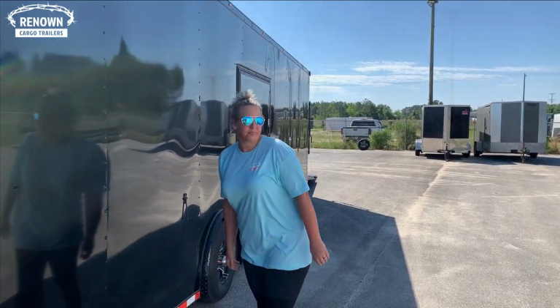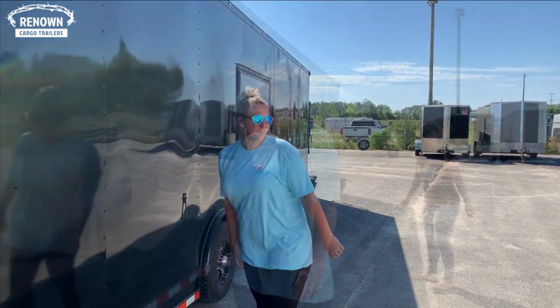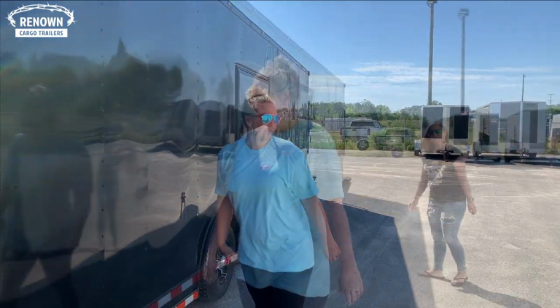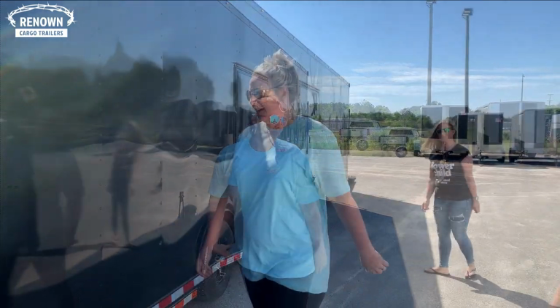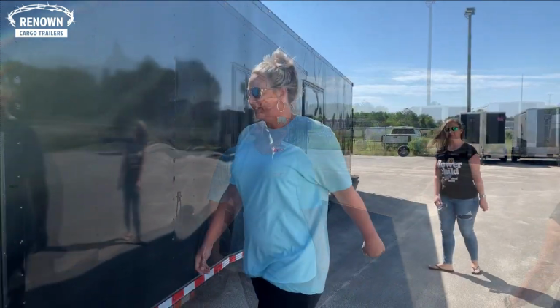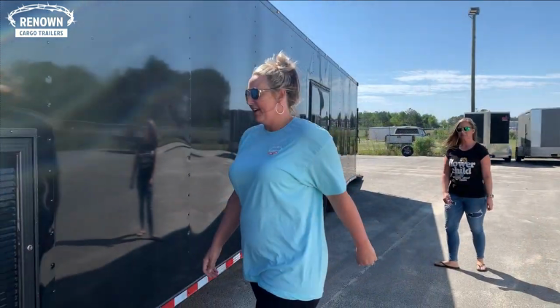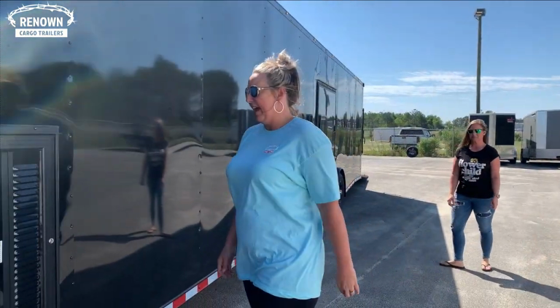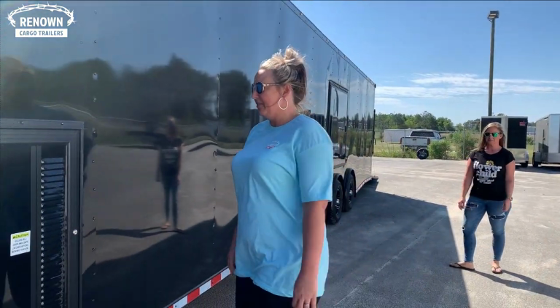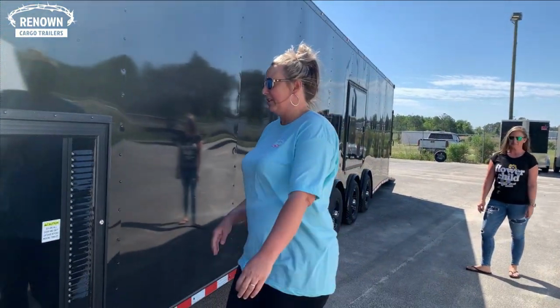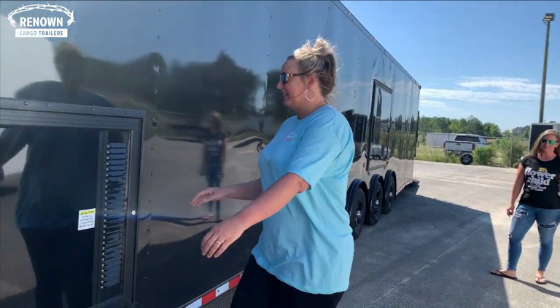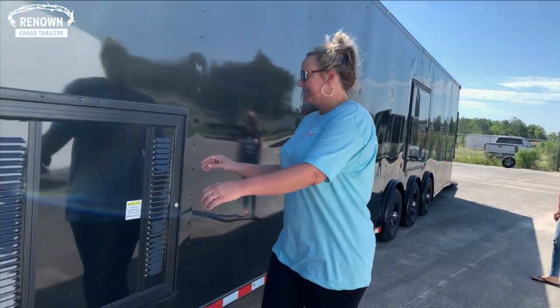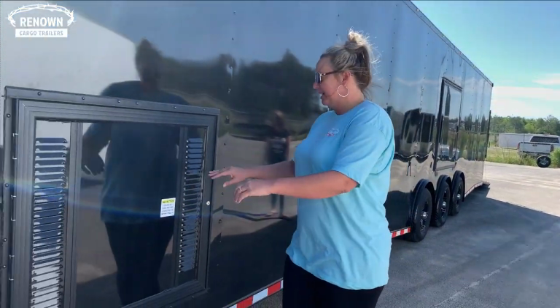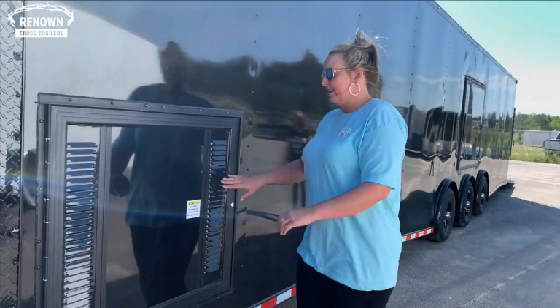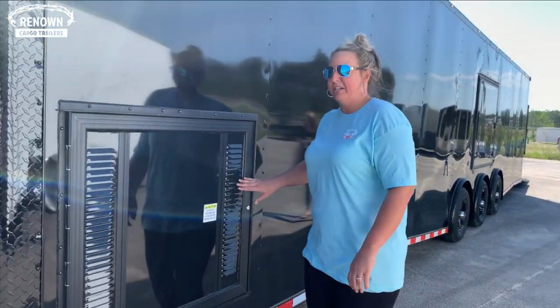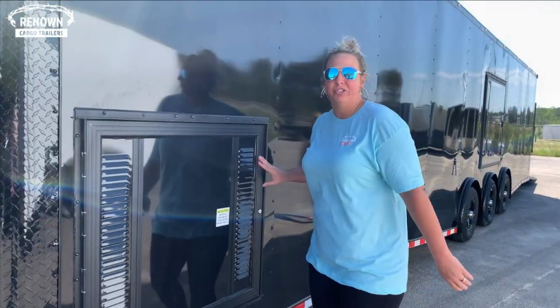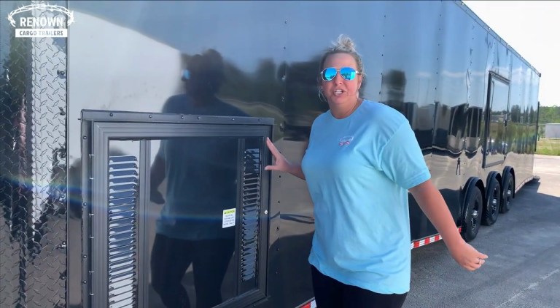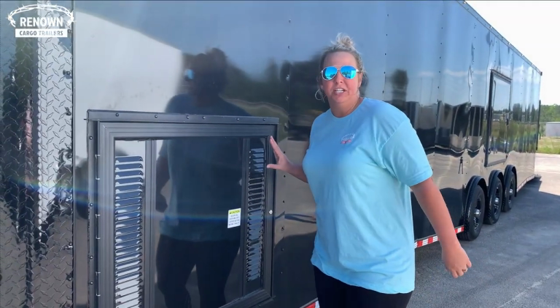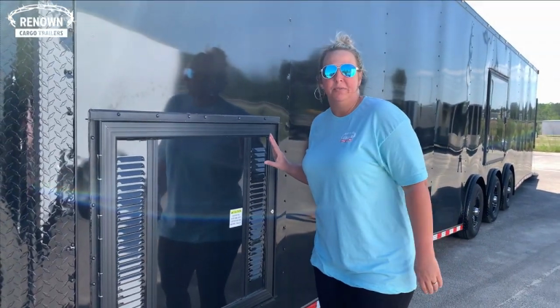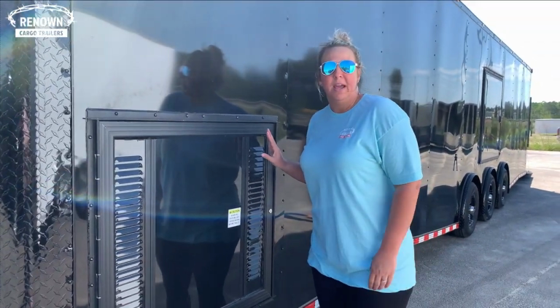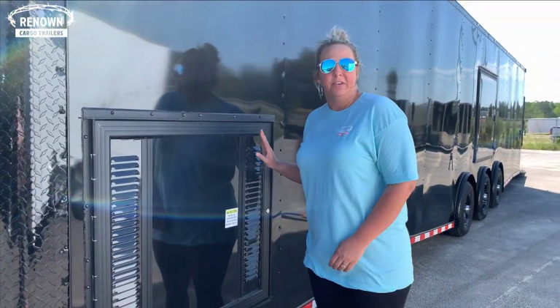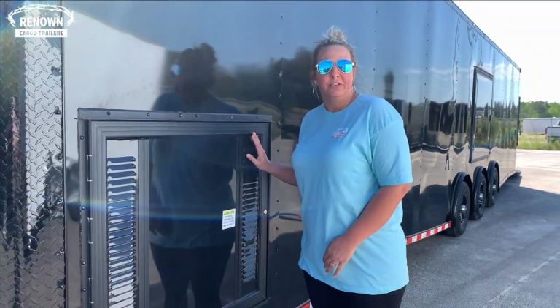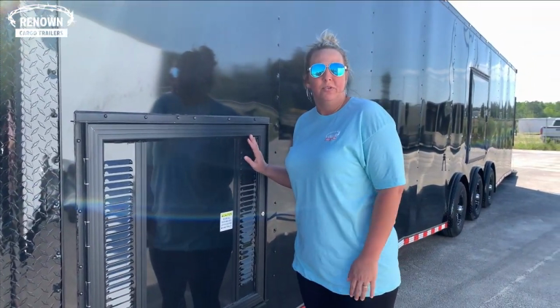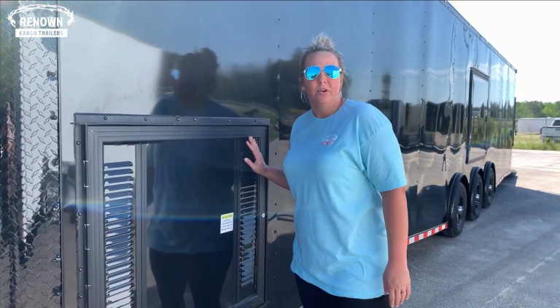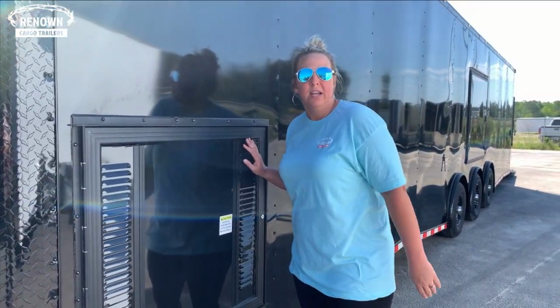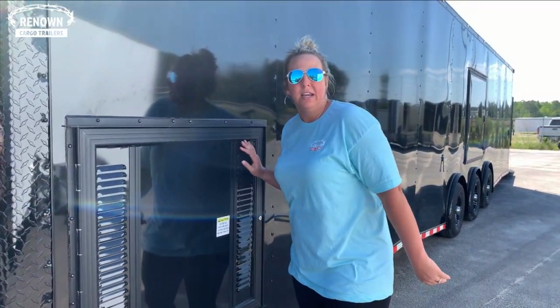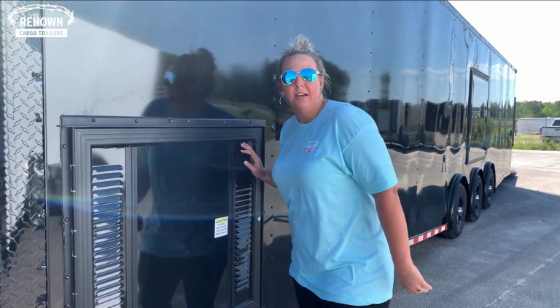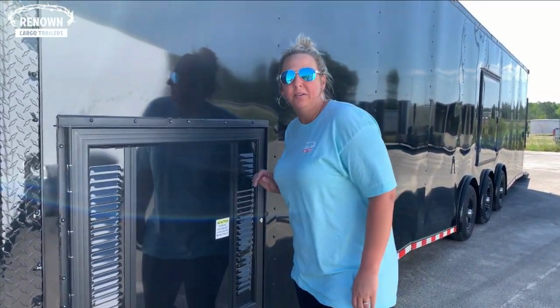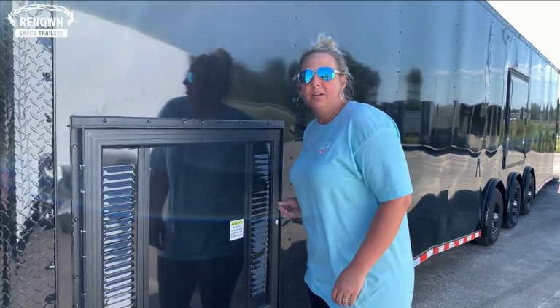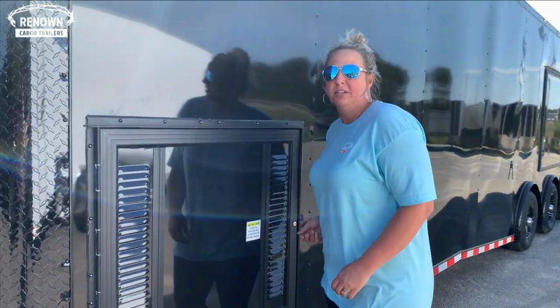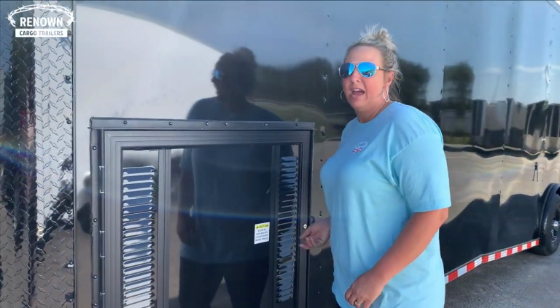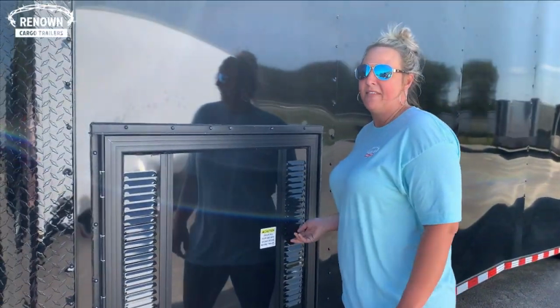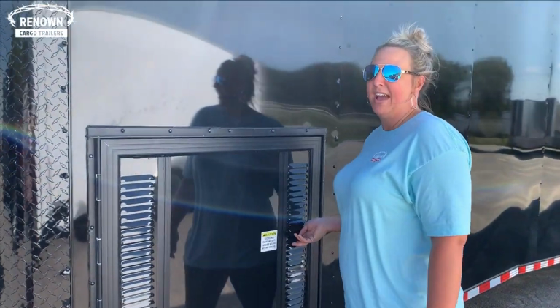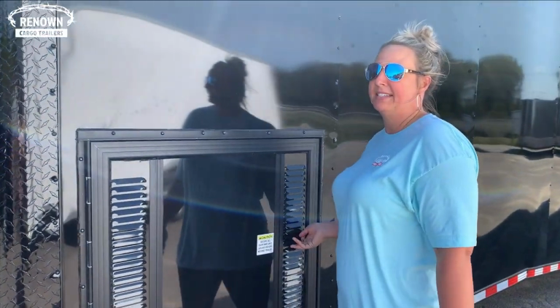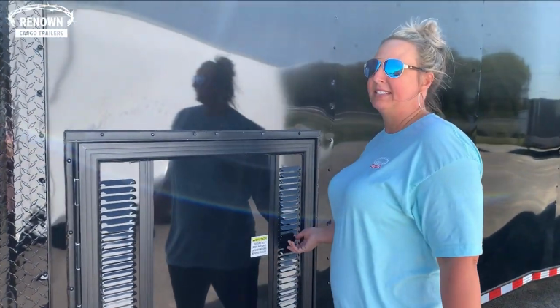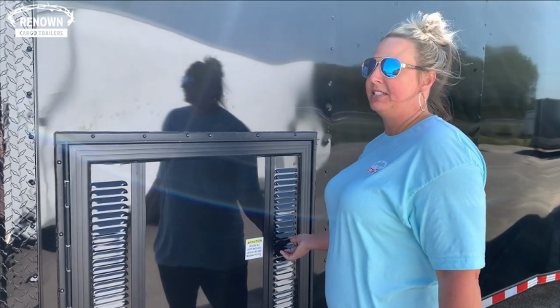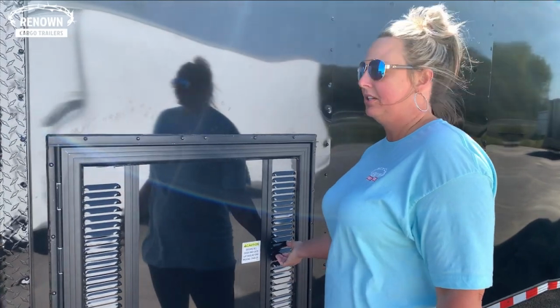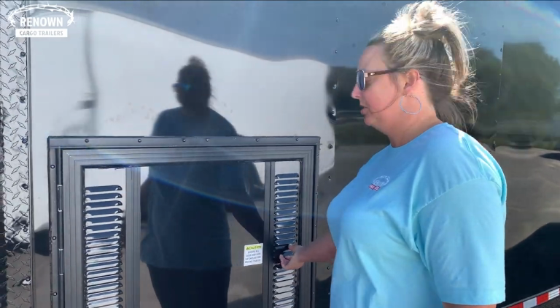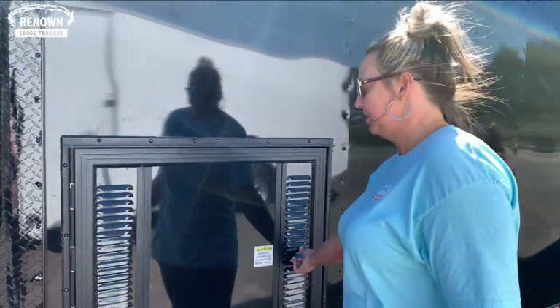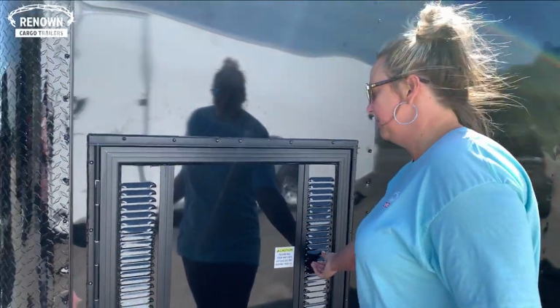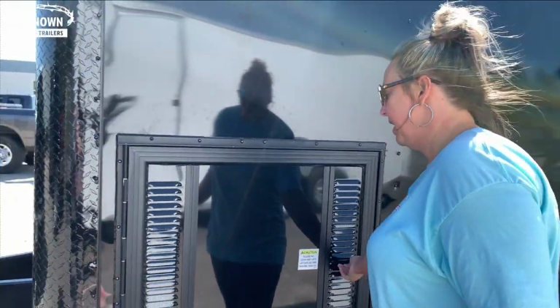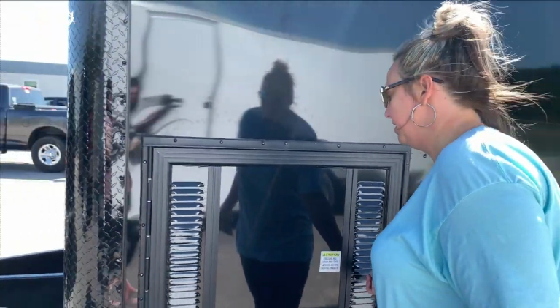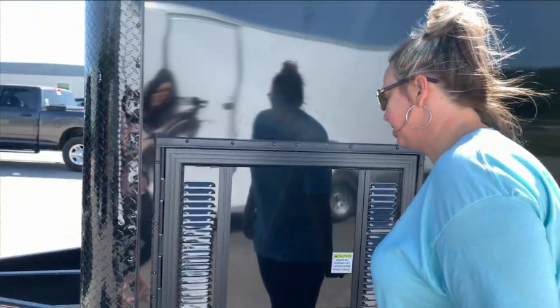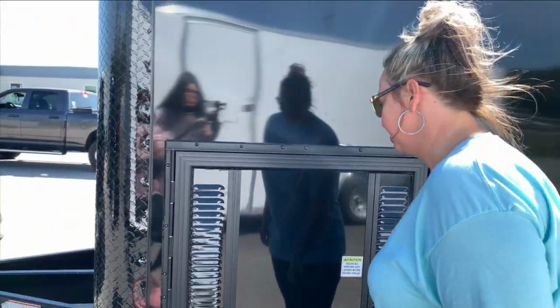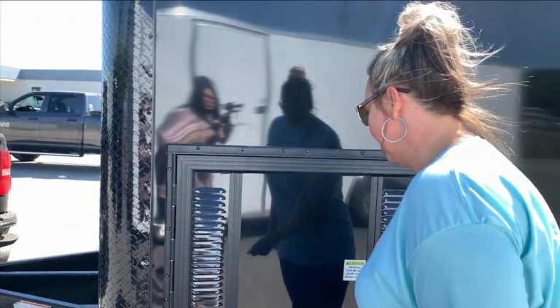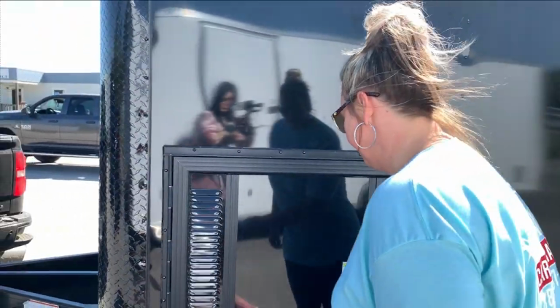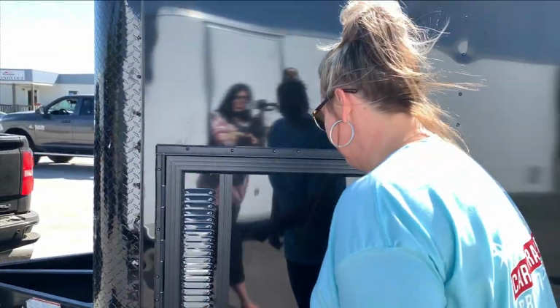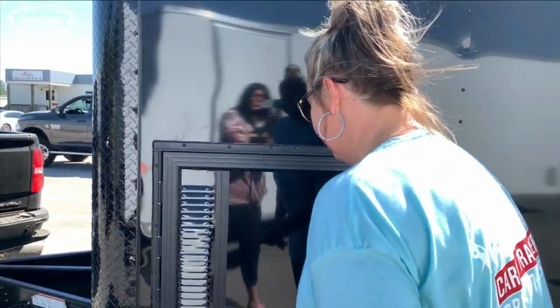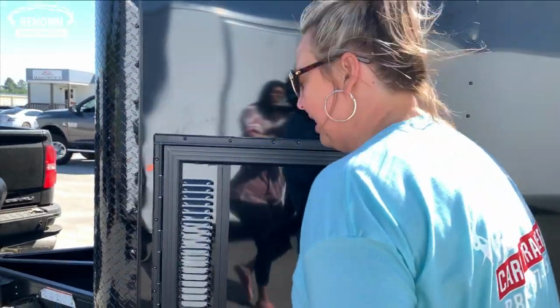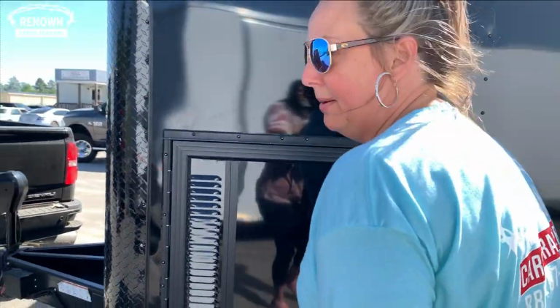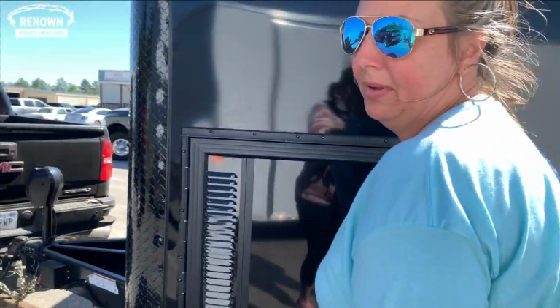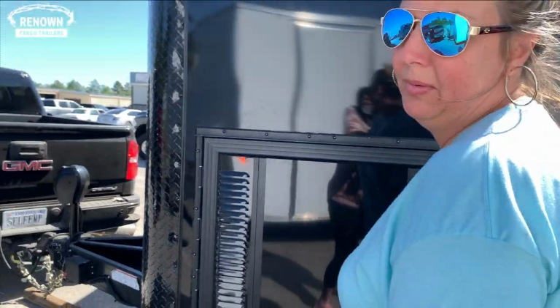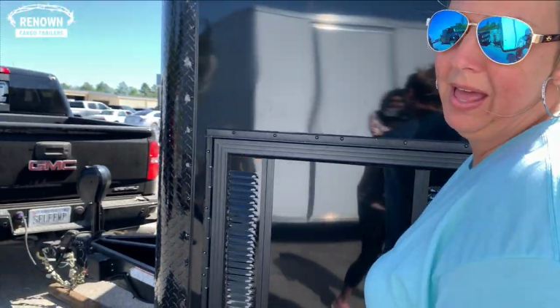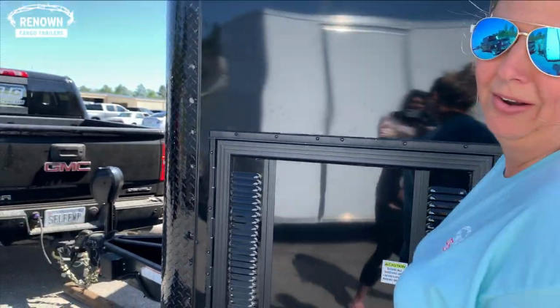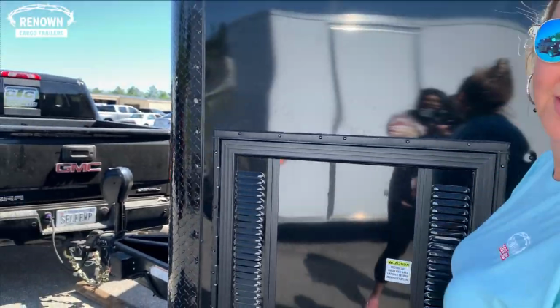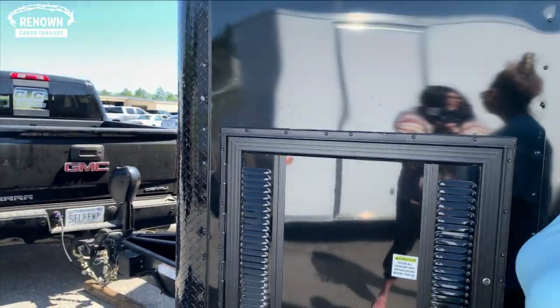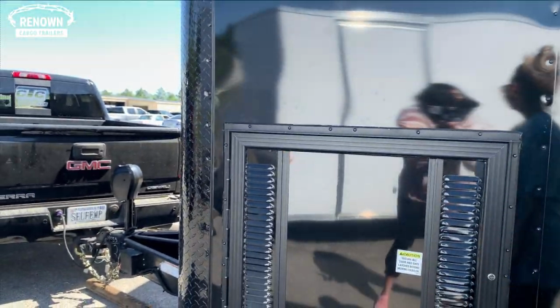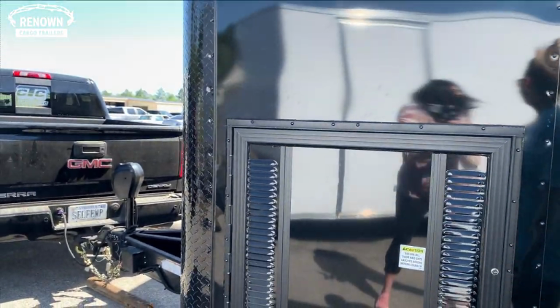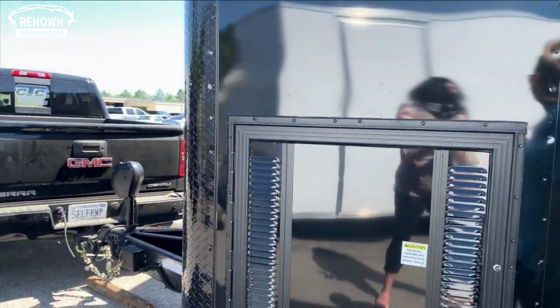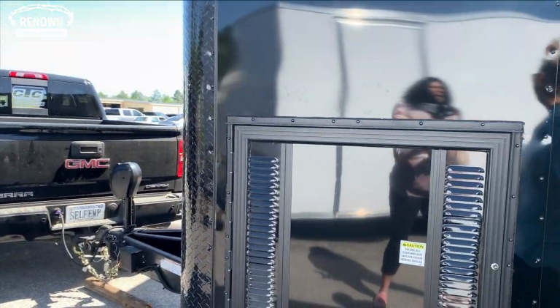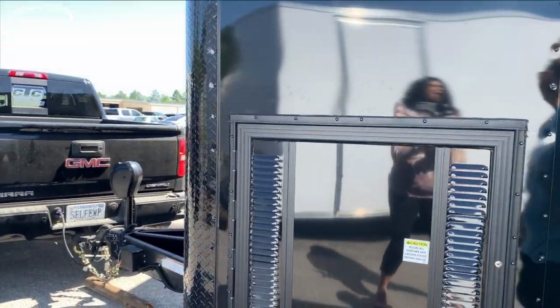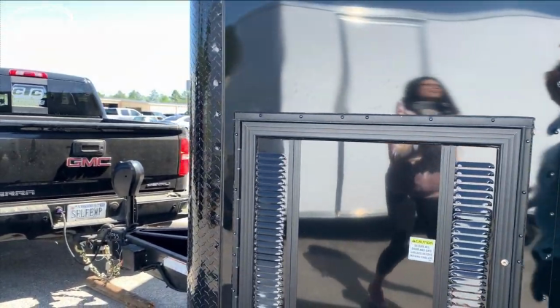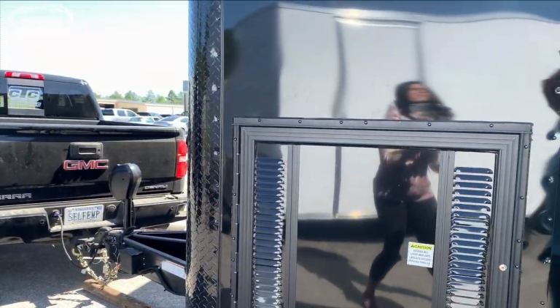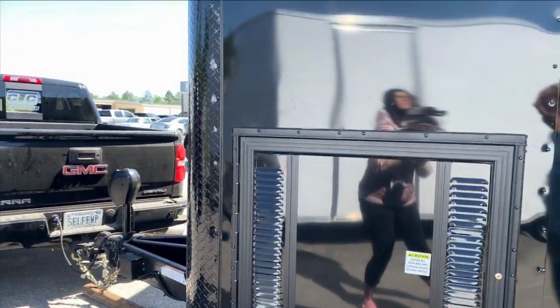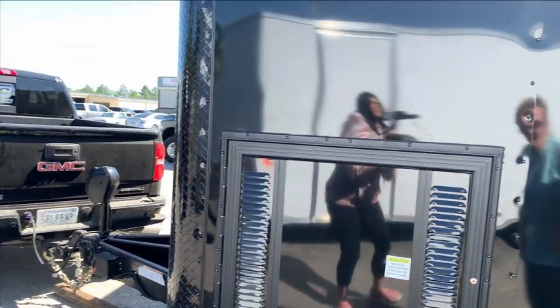We also have your exterior generator door here. If you have access to your generator, just open it up.